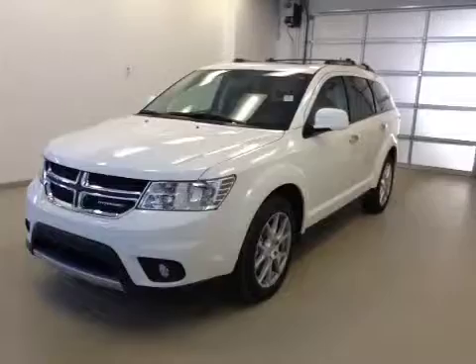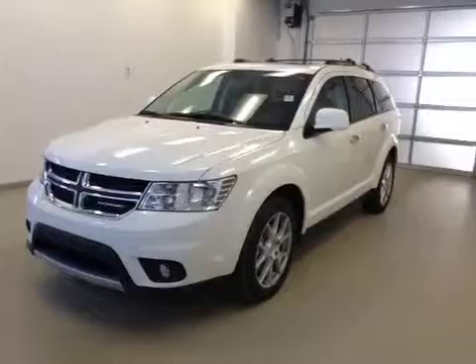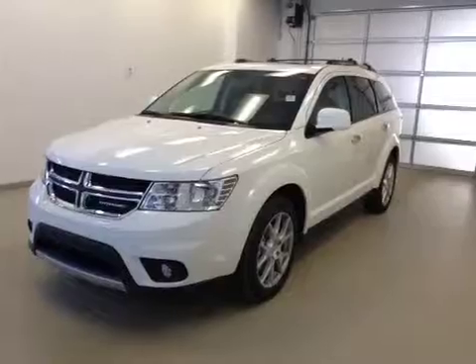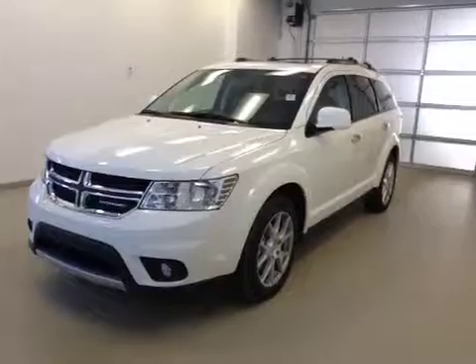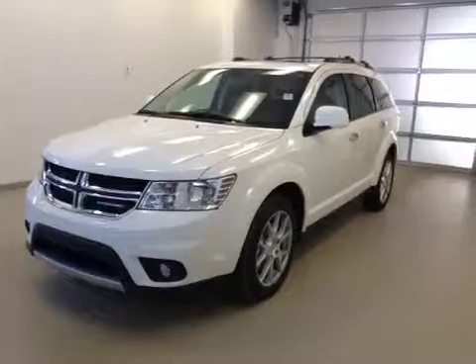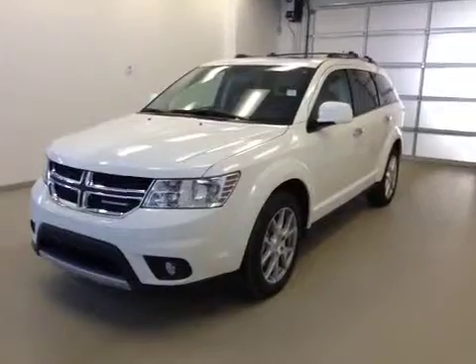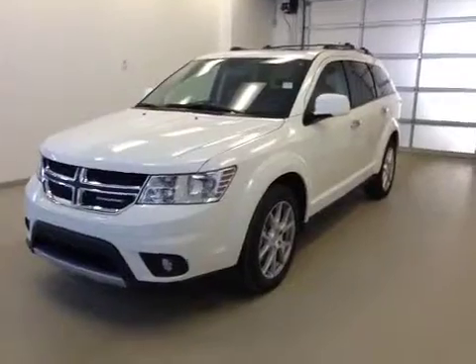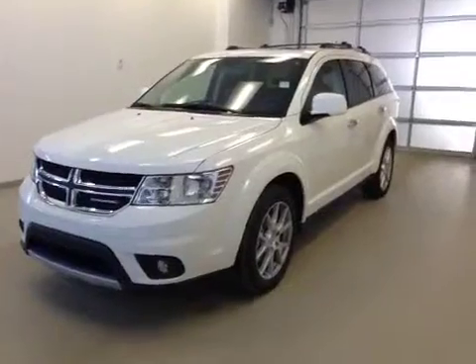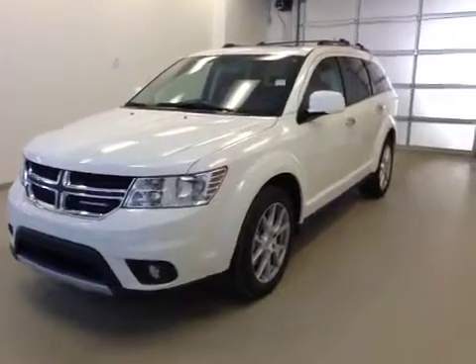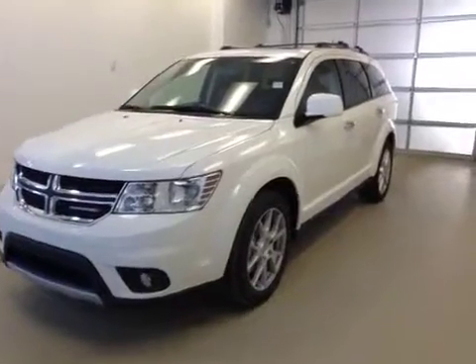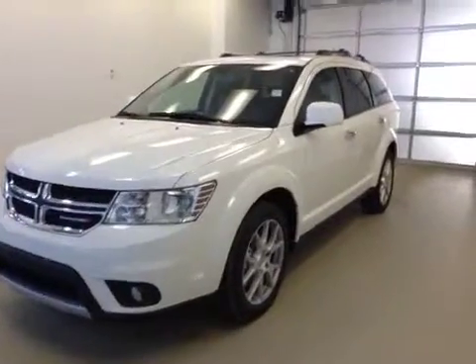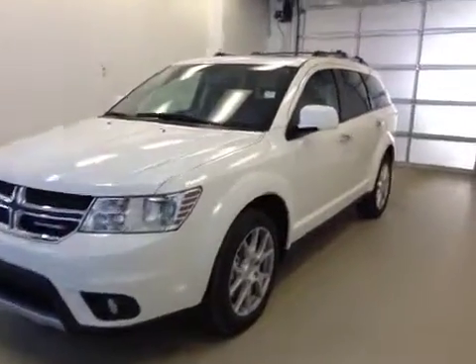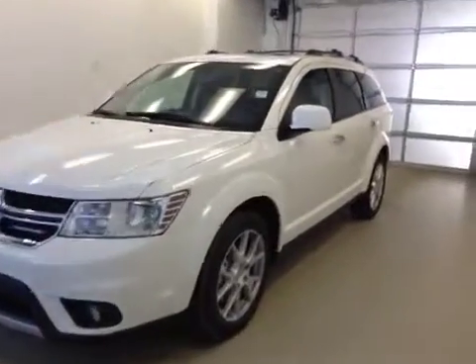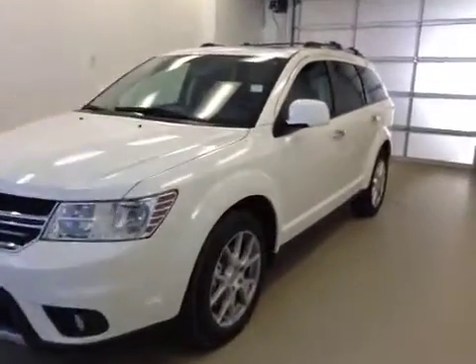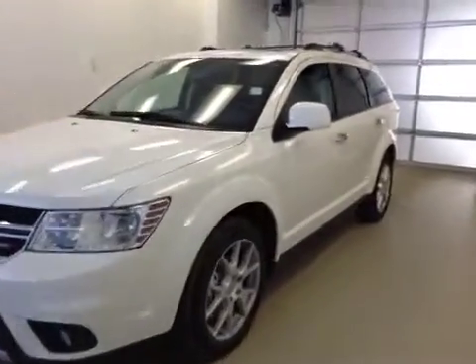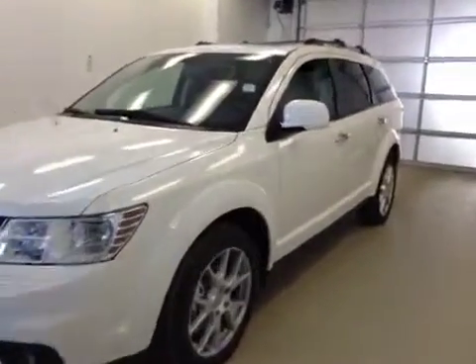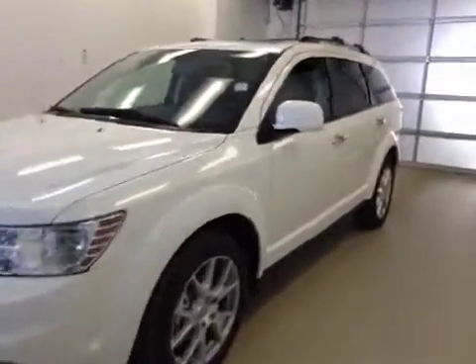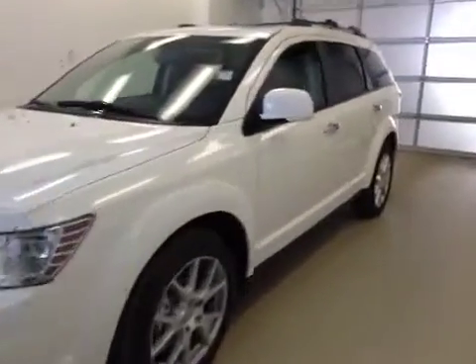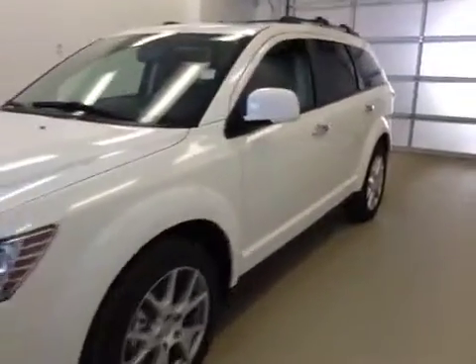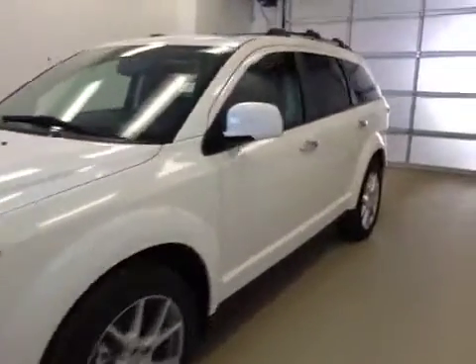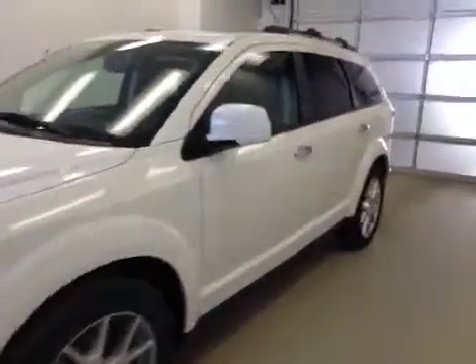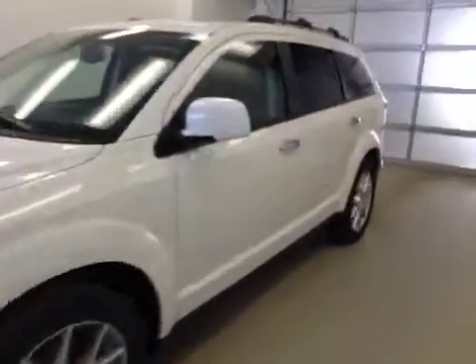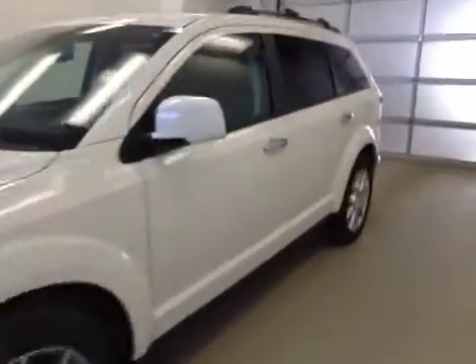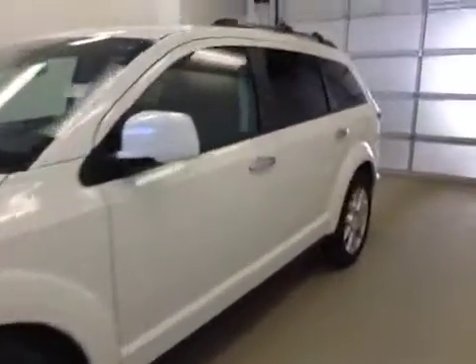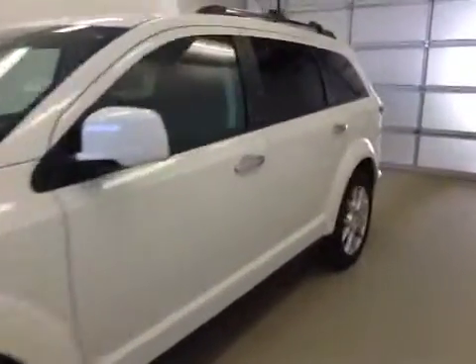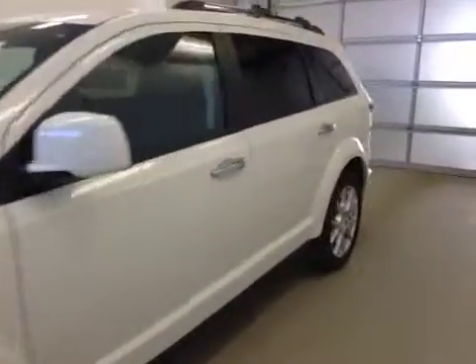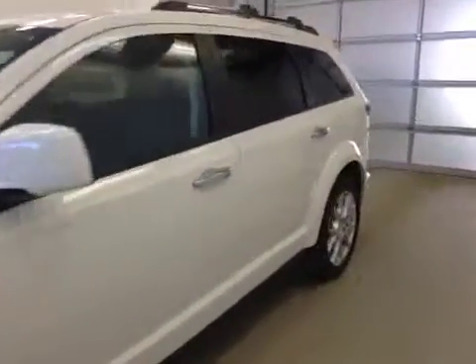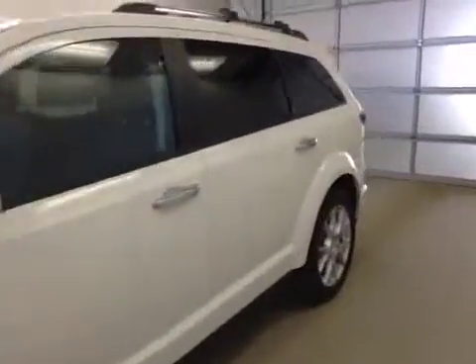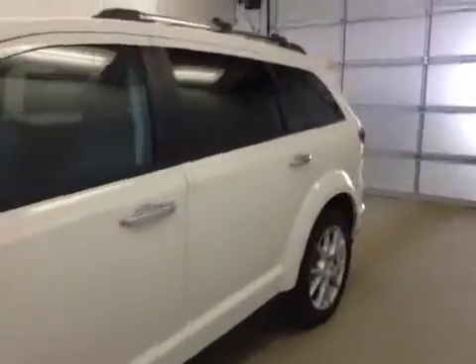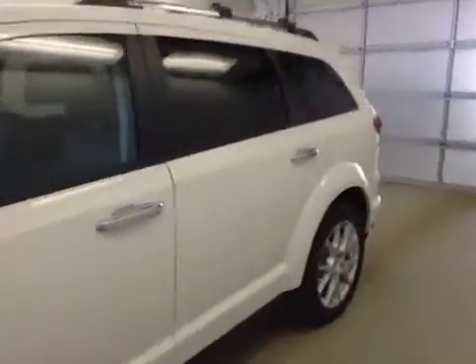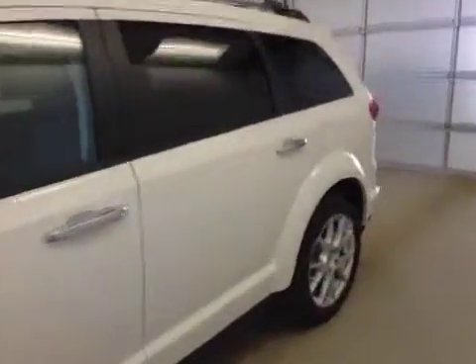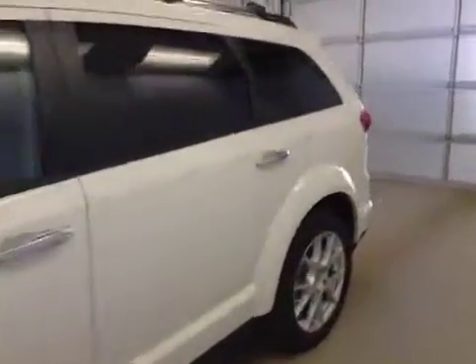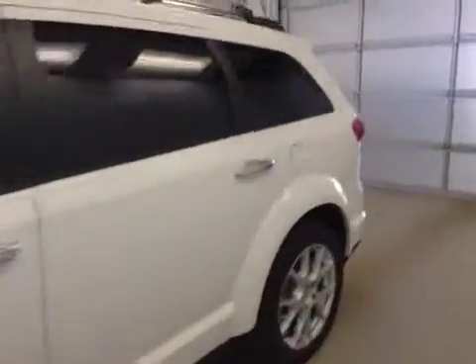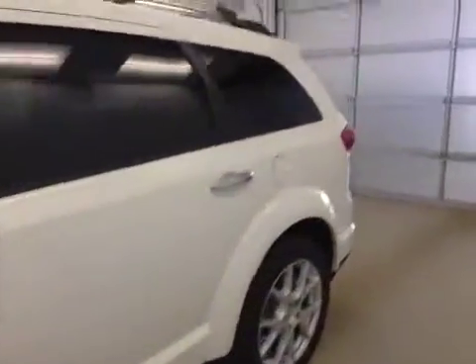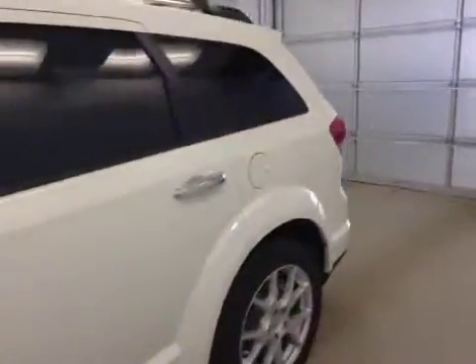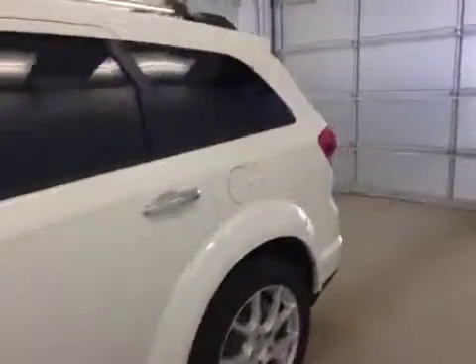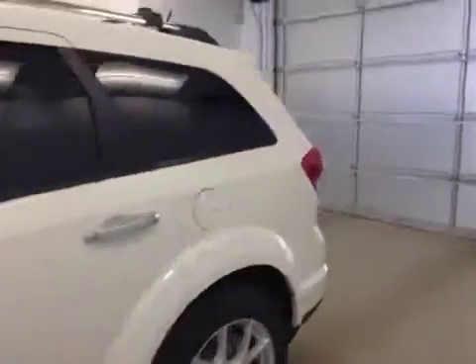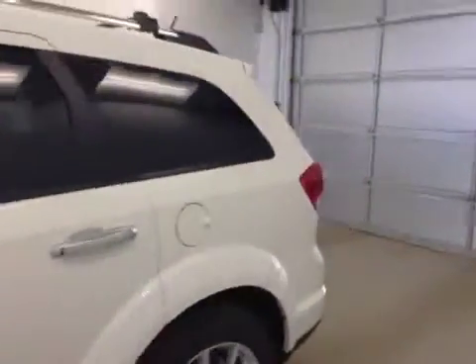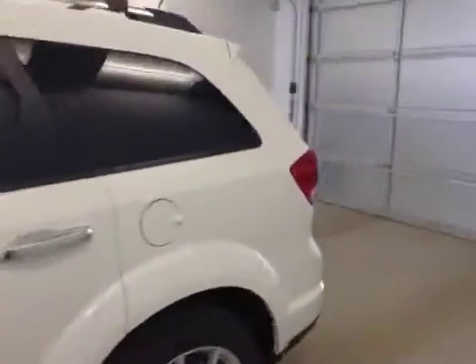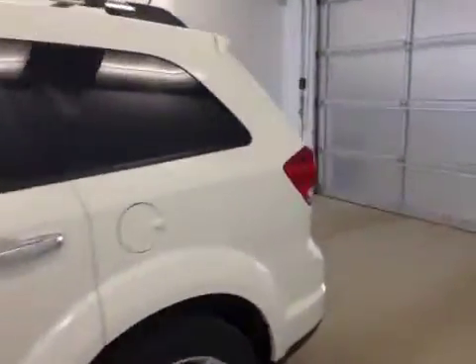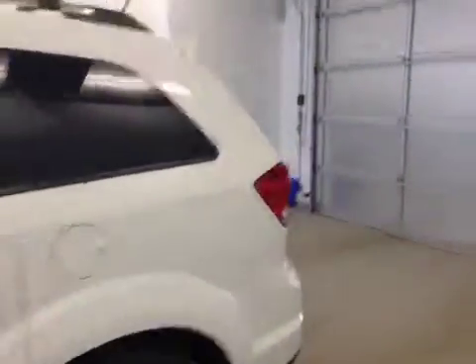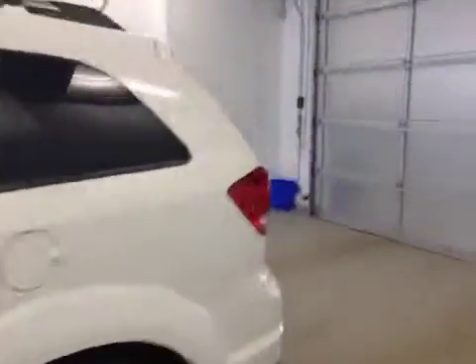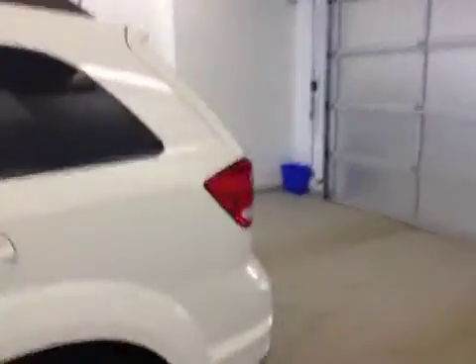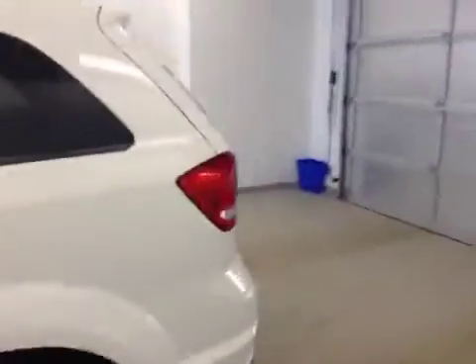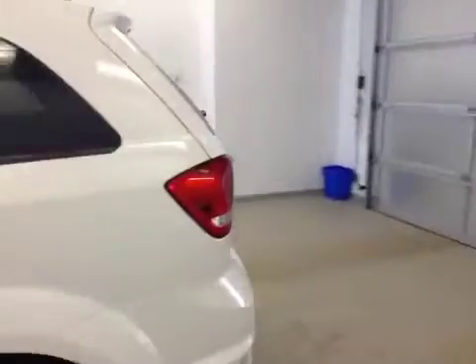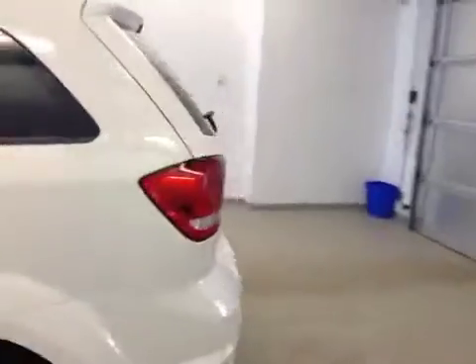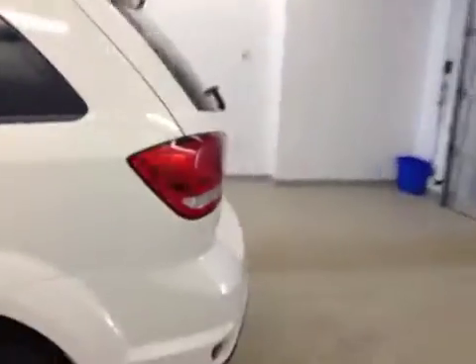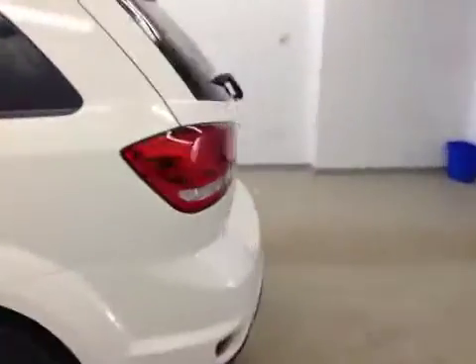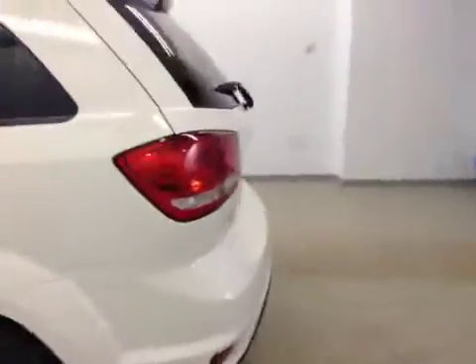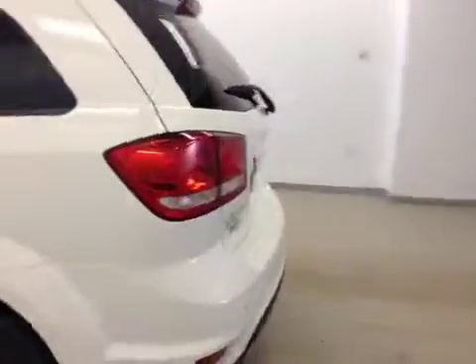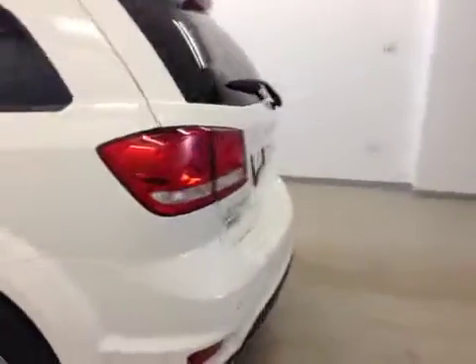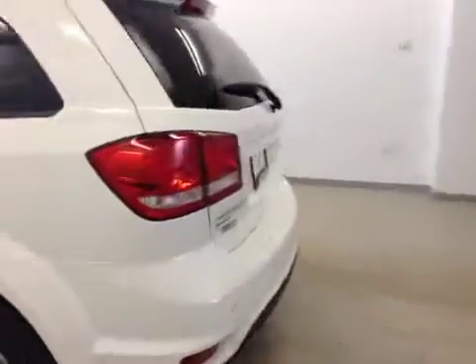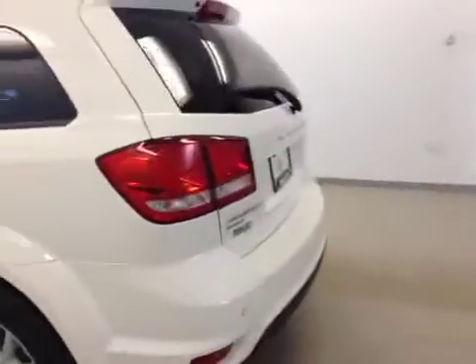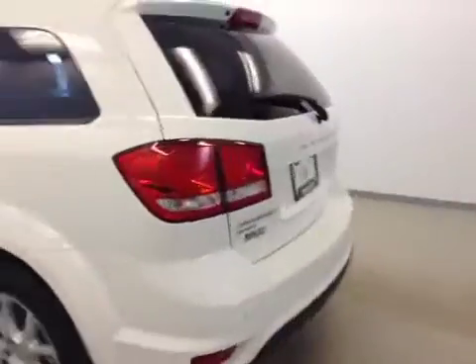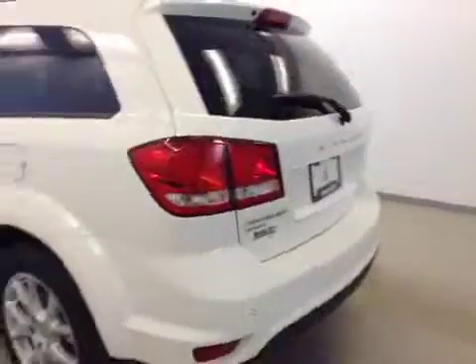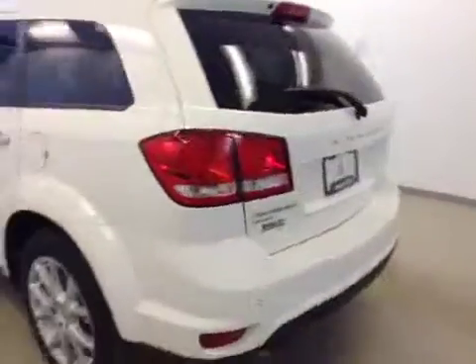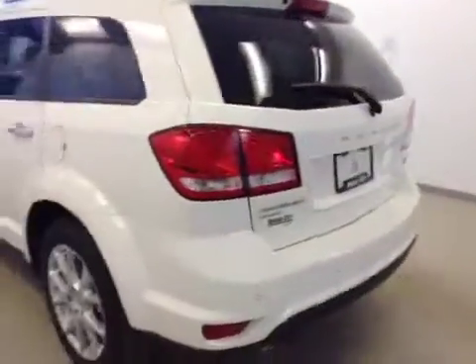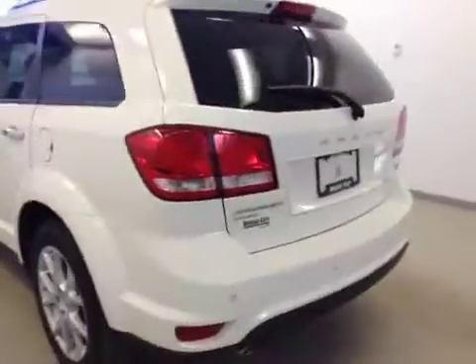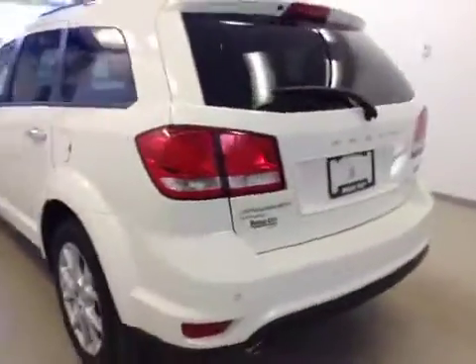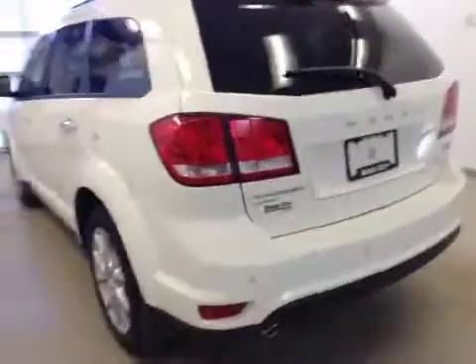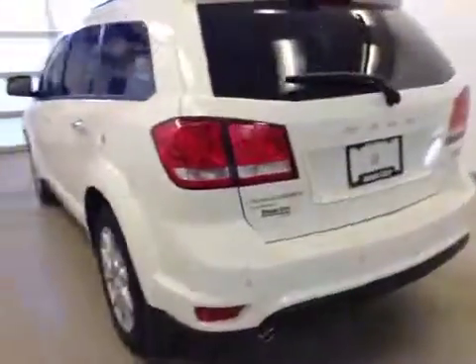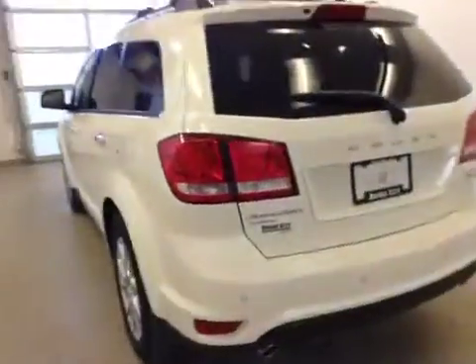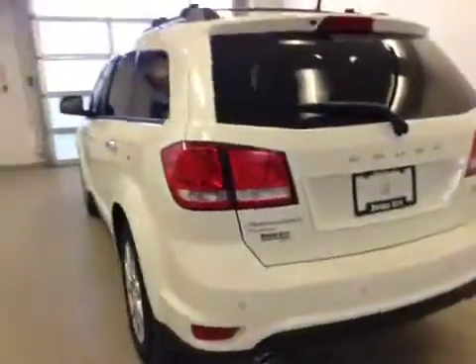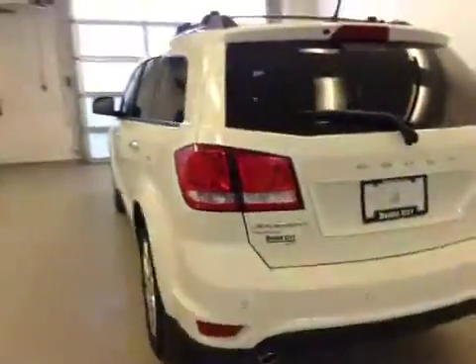This is stock number A5470, a 2015 Dodge Journey RT, all-wheel drive. Exterior color is white.